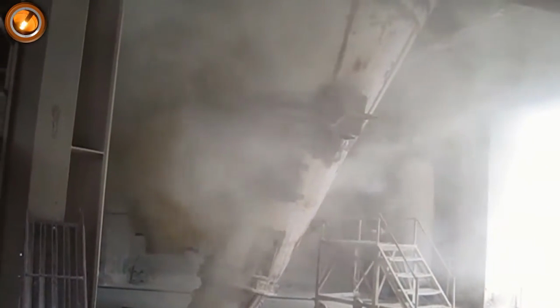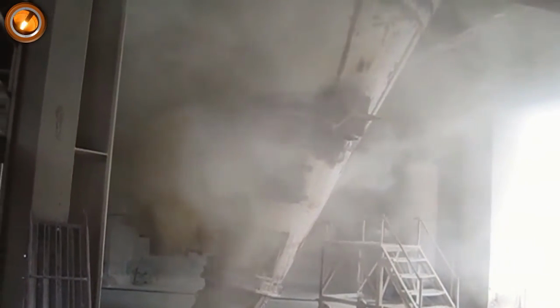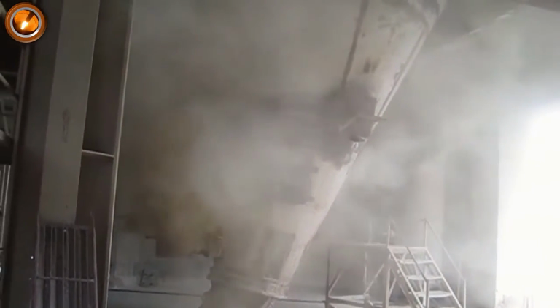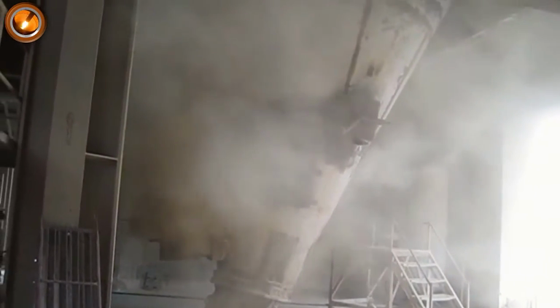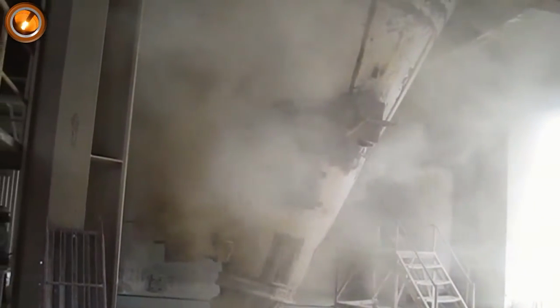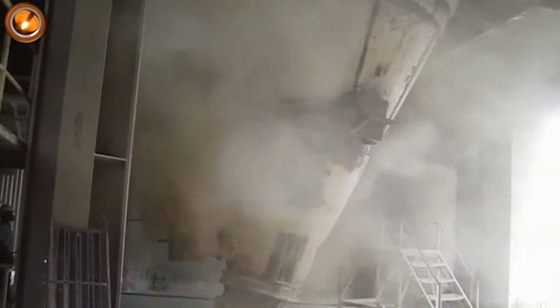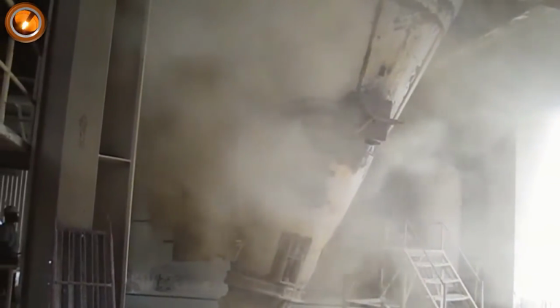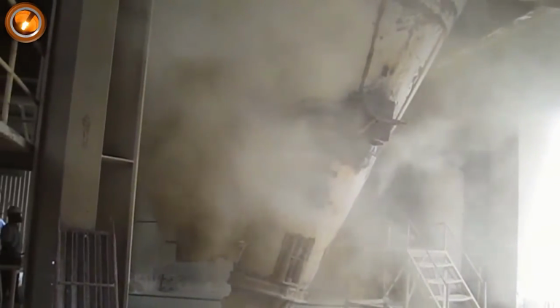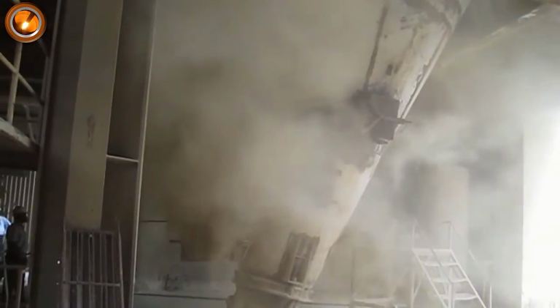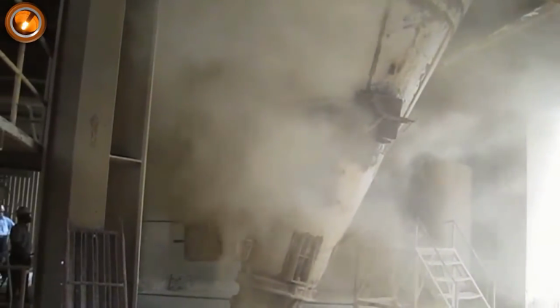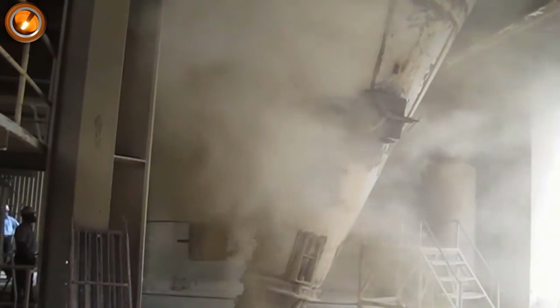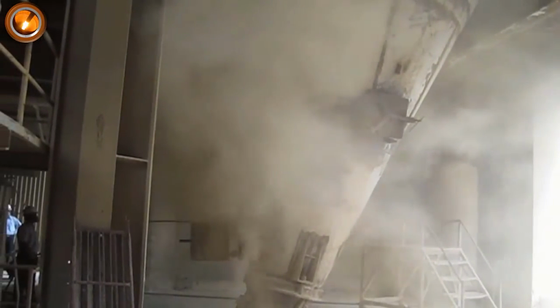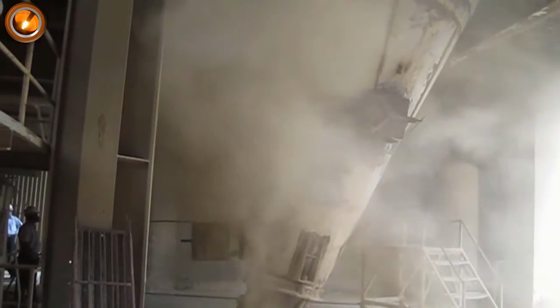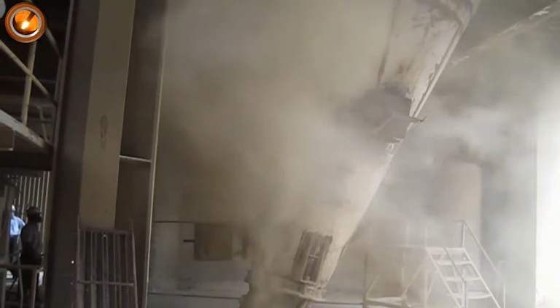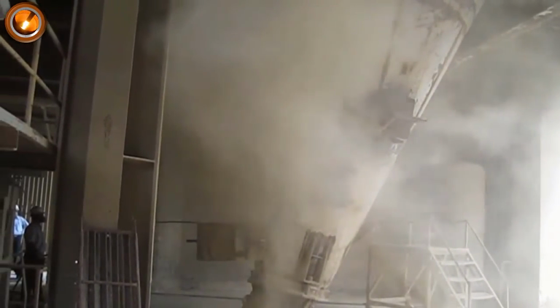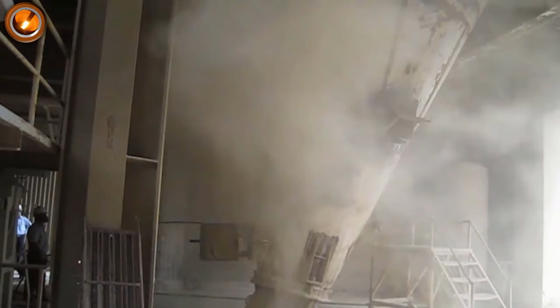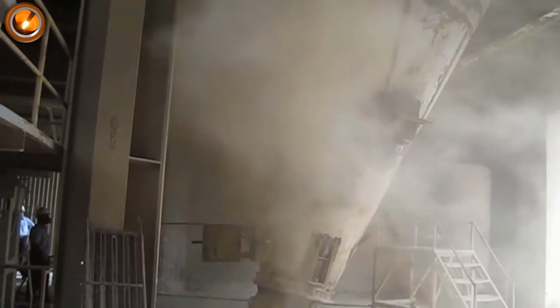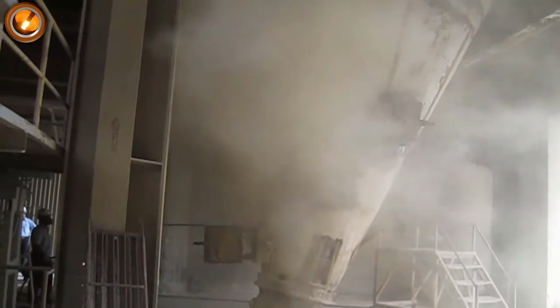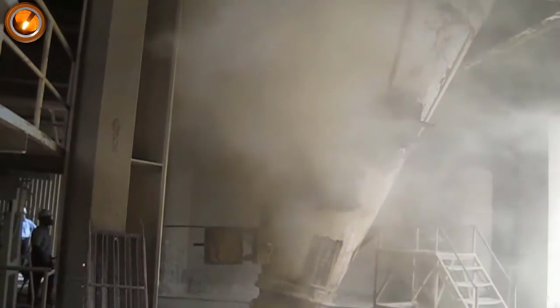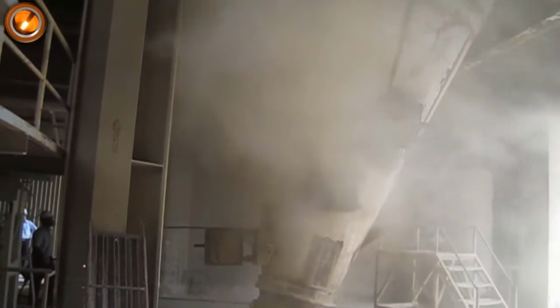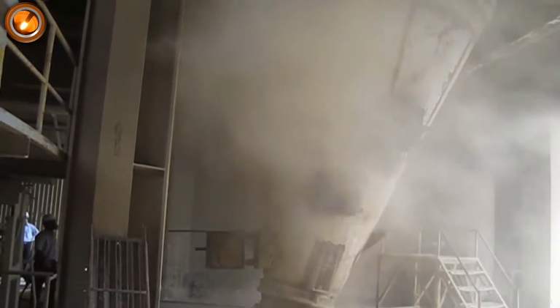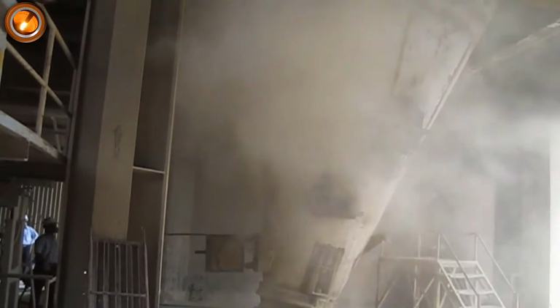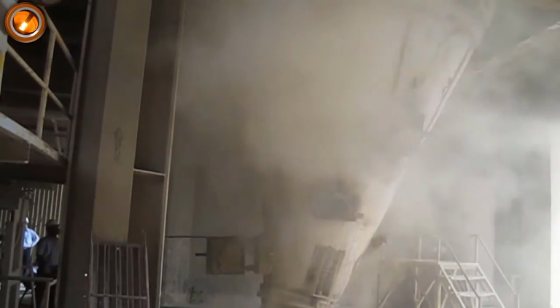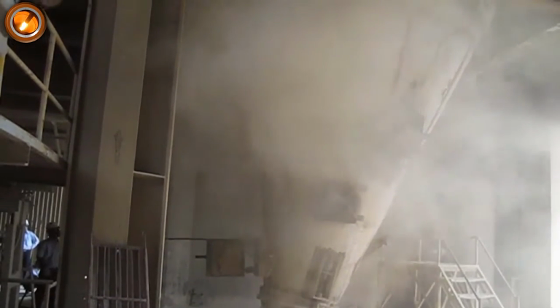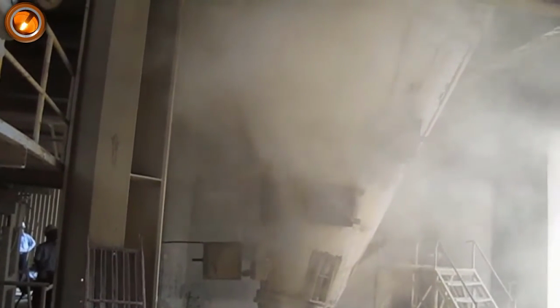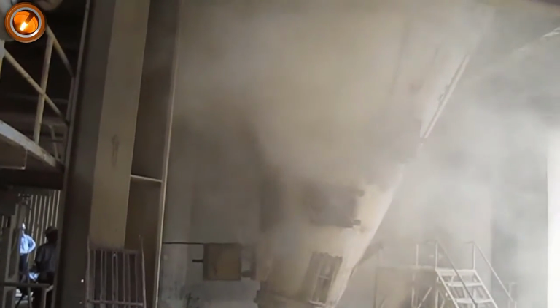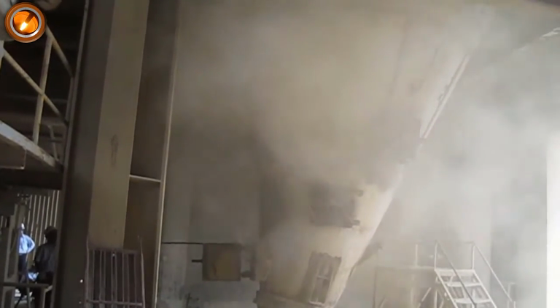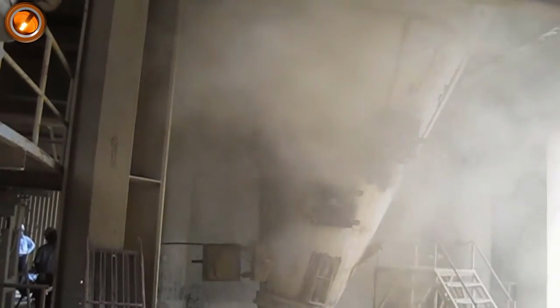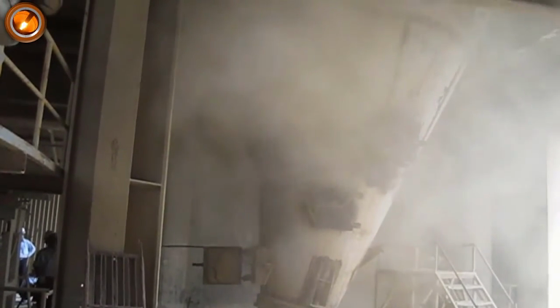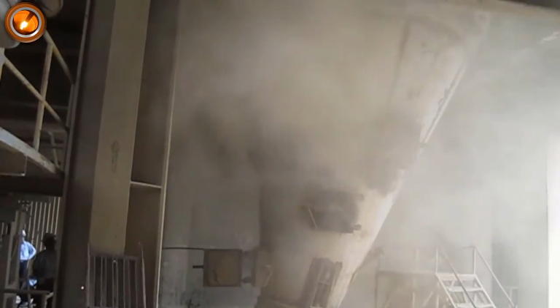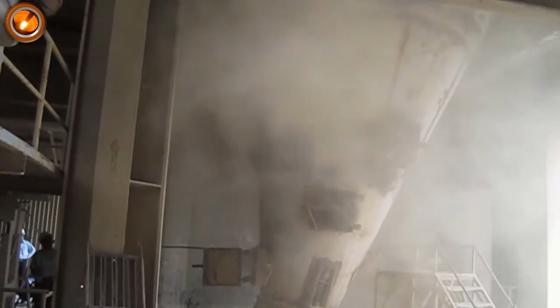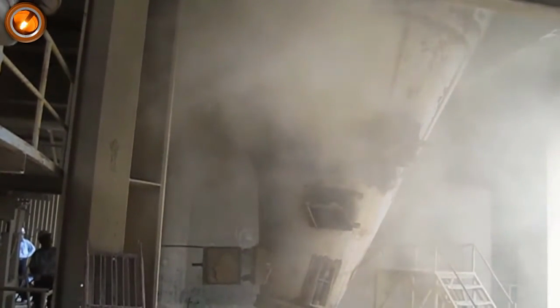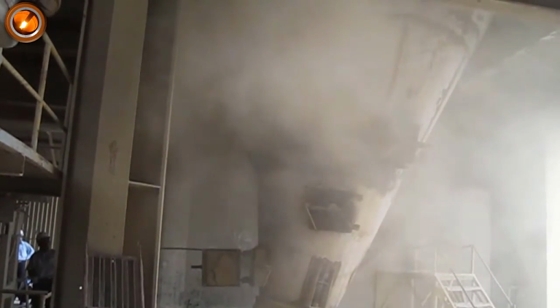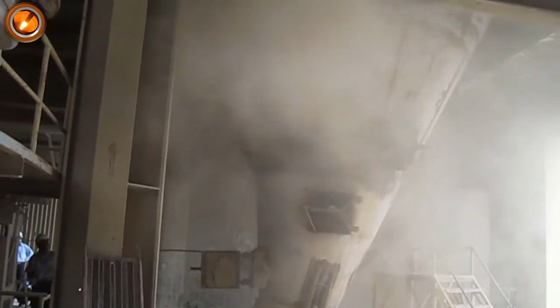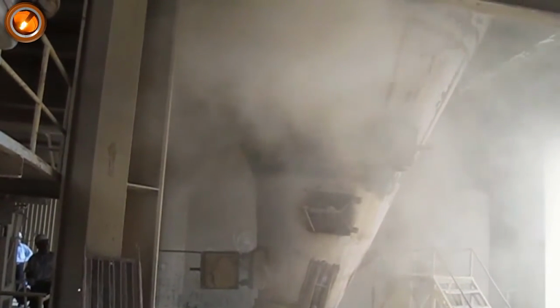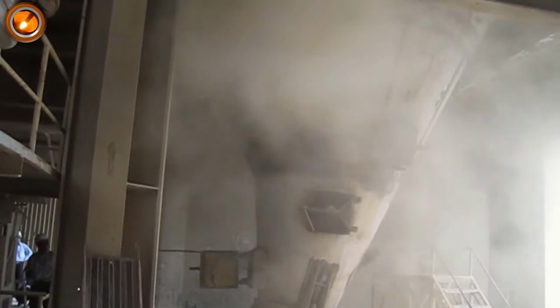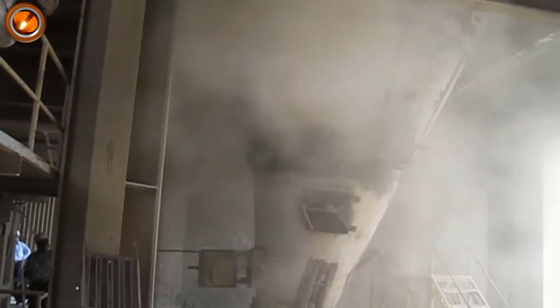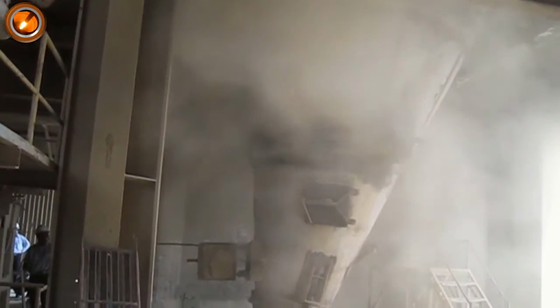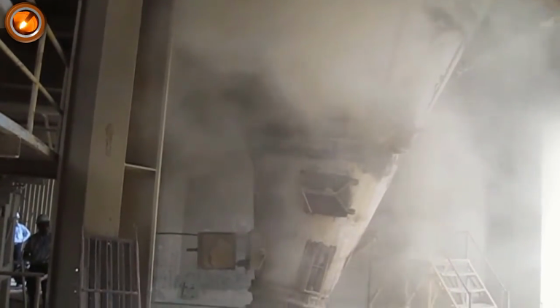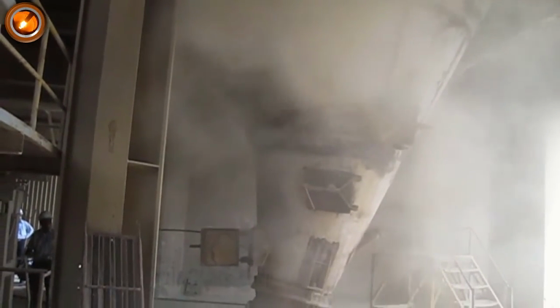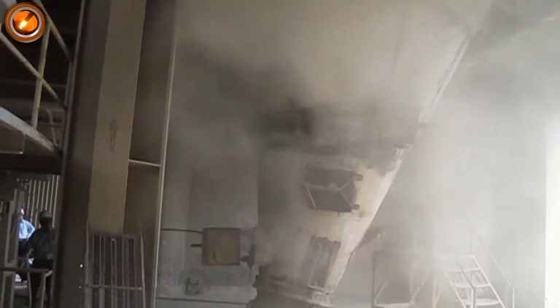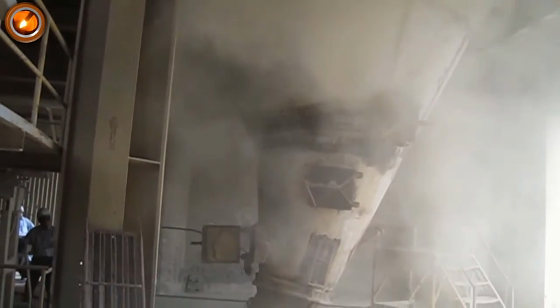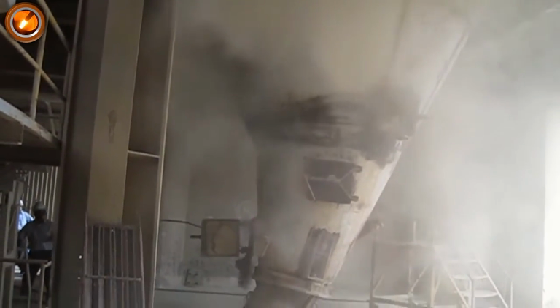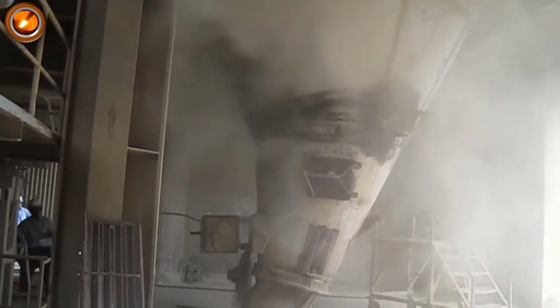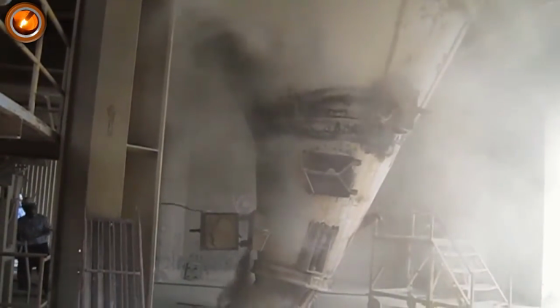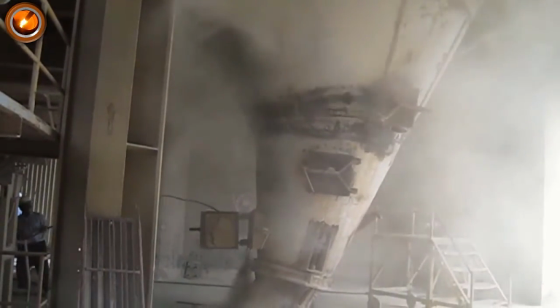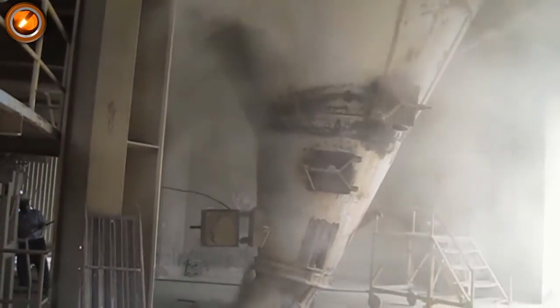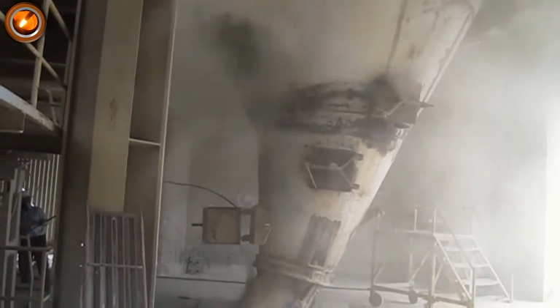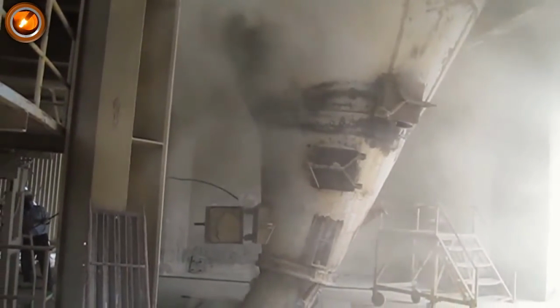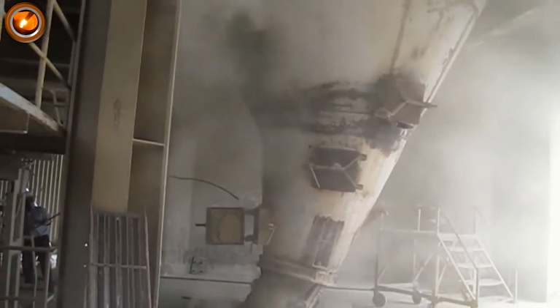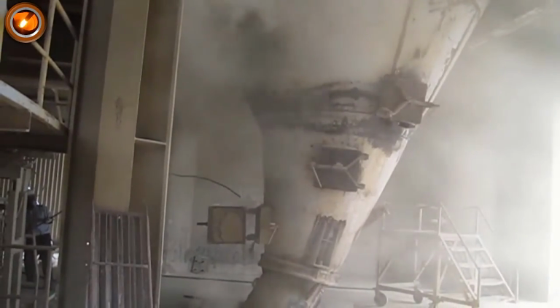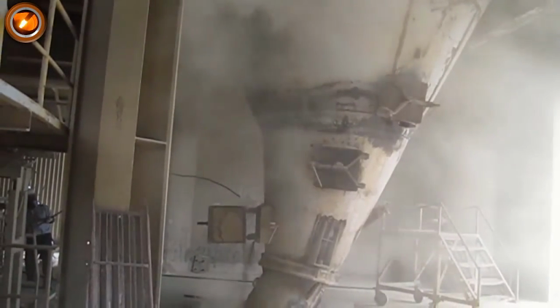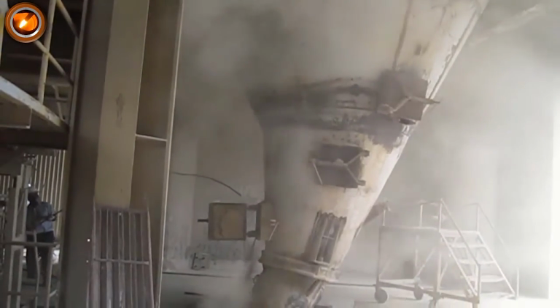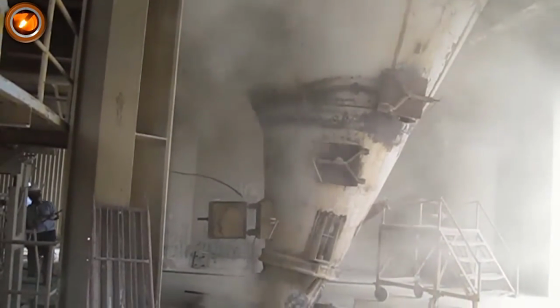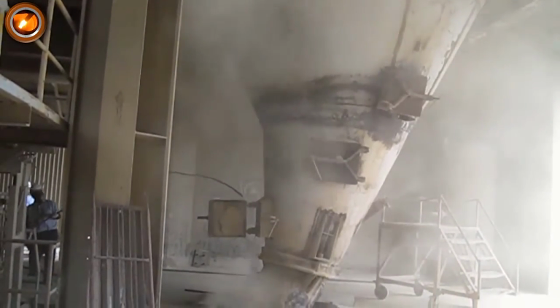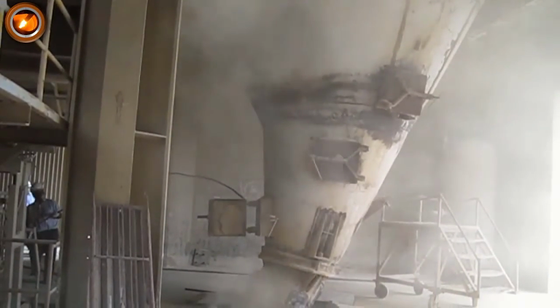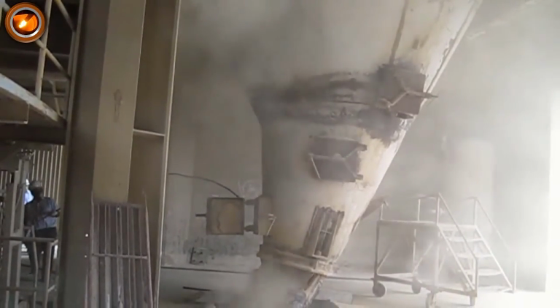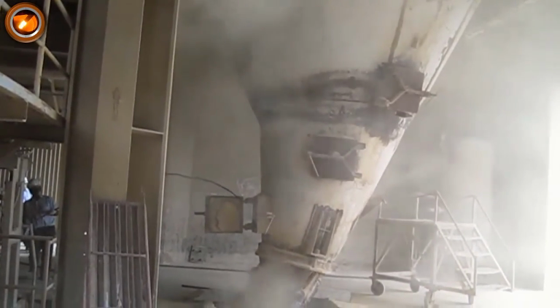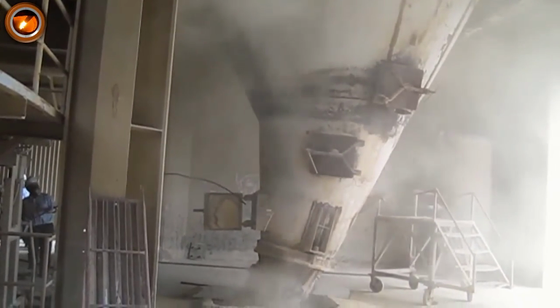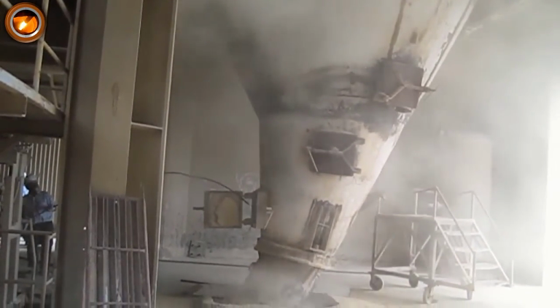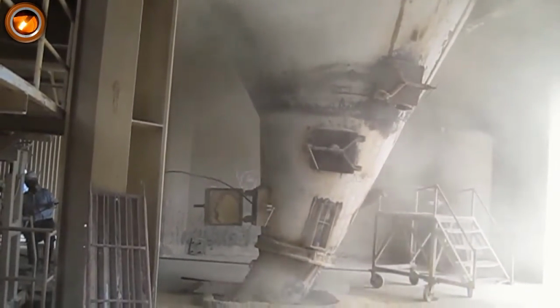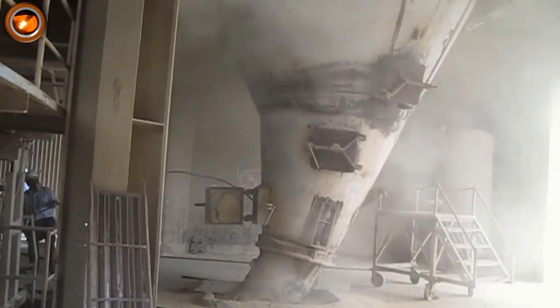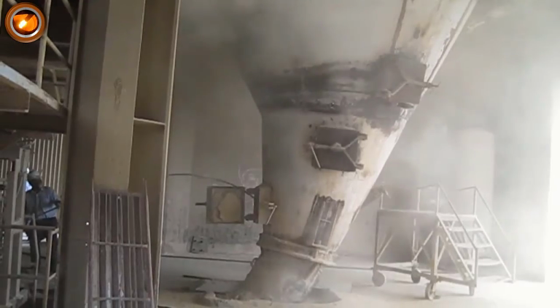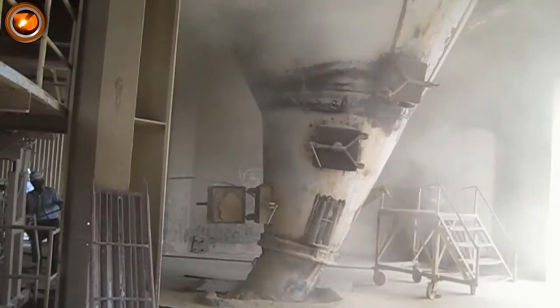Attention: to avoid the avalanche of hot material from the cyclone, you must run to find a place that is higher than the floor.